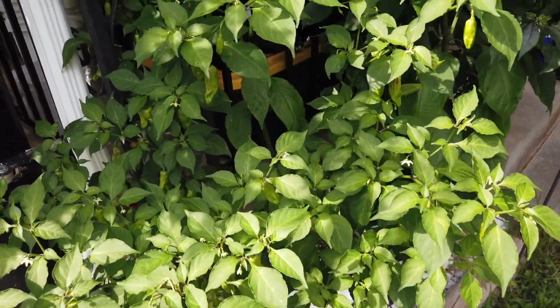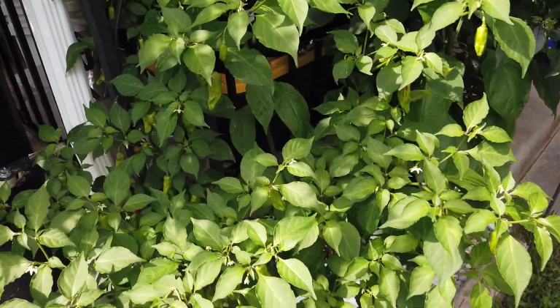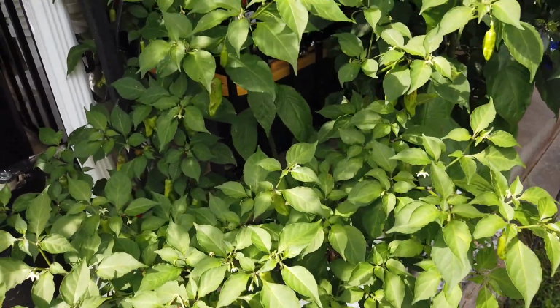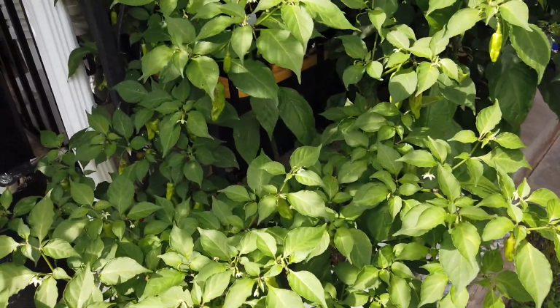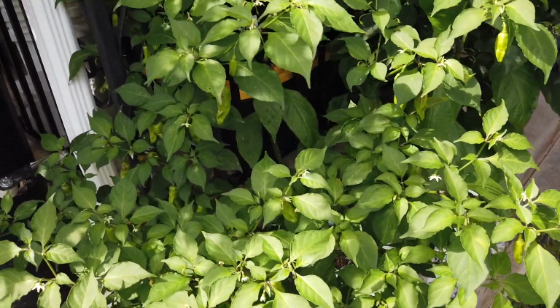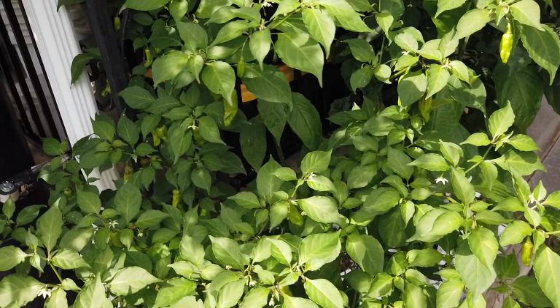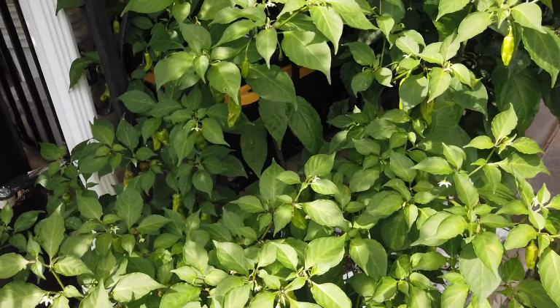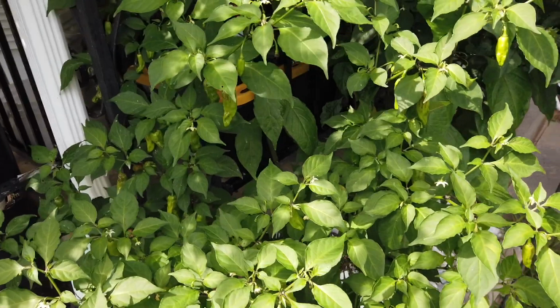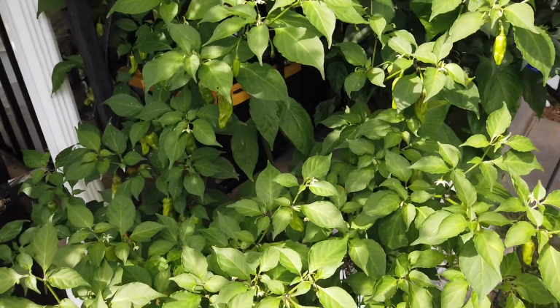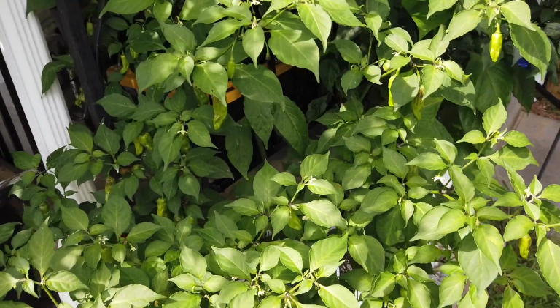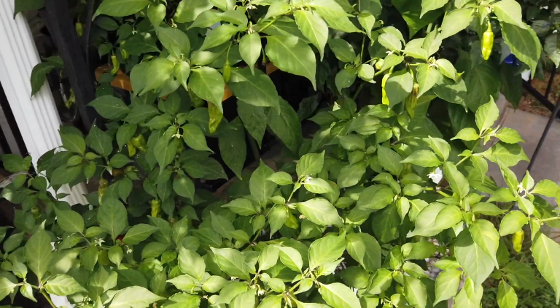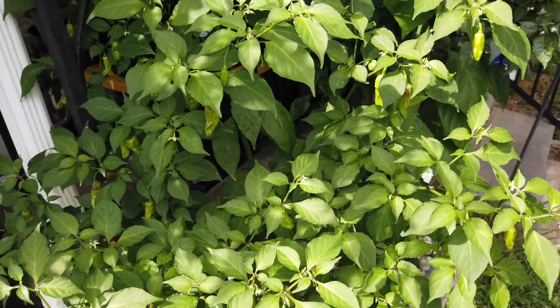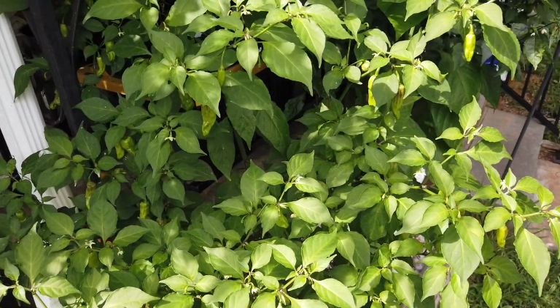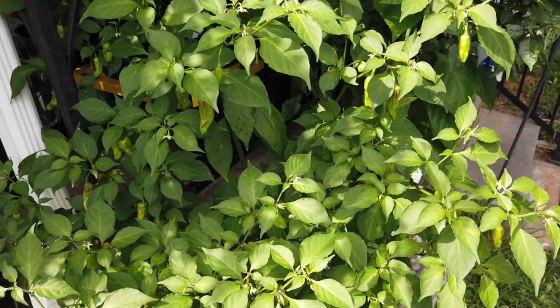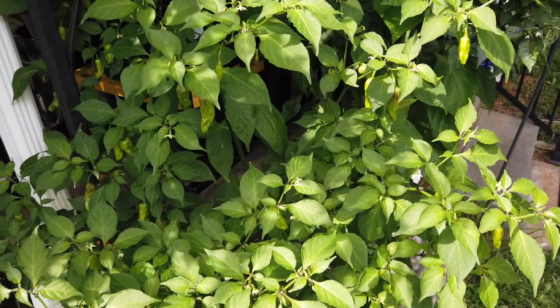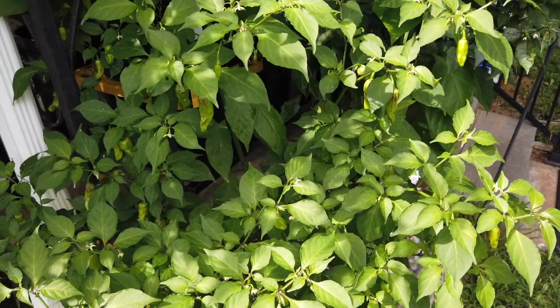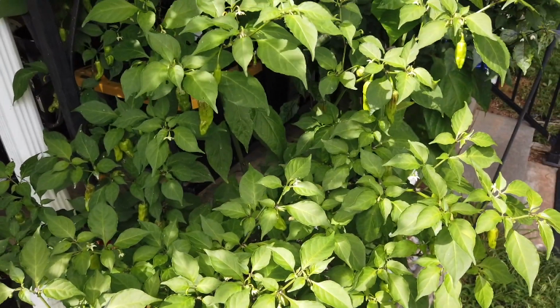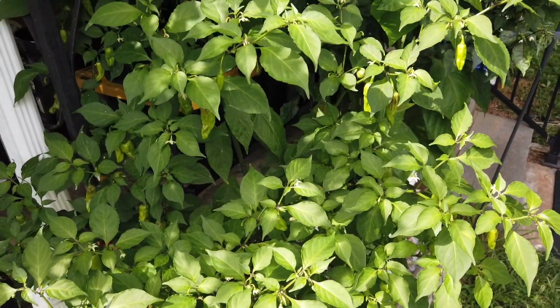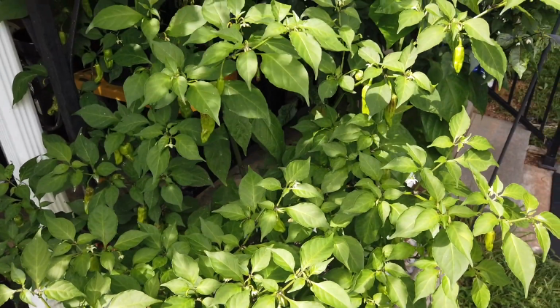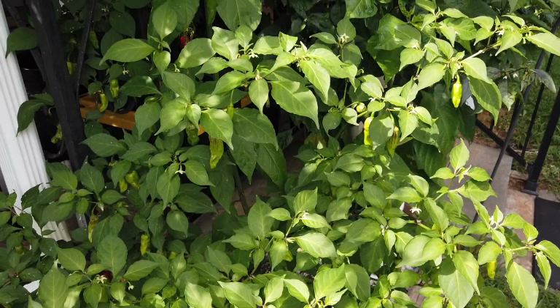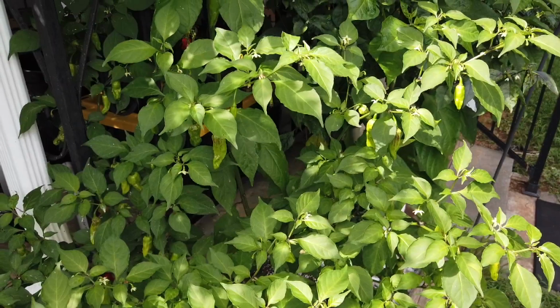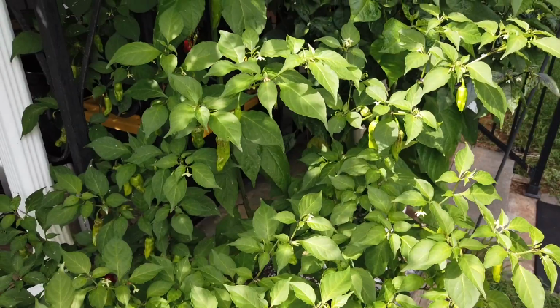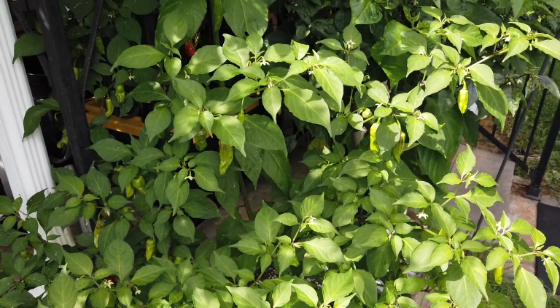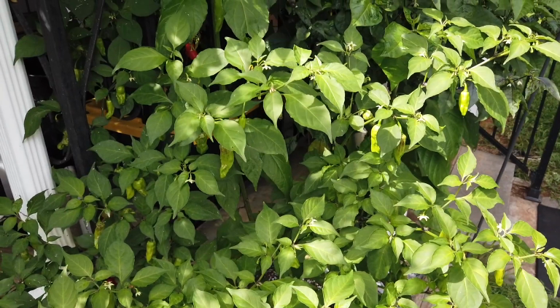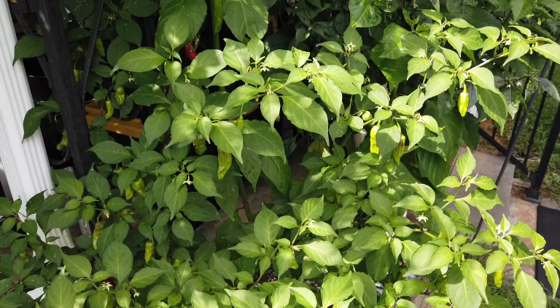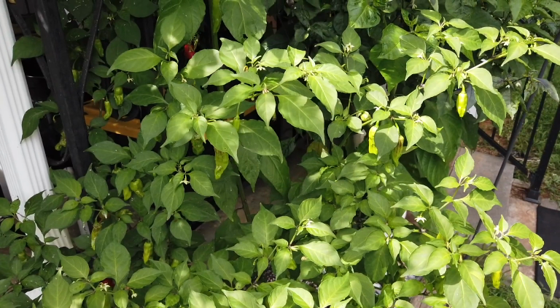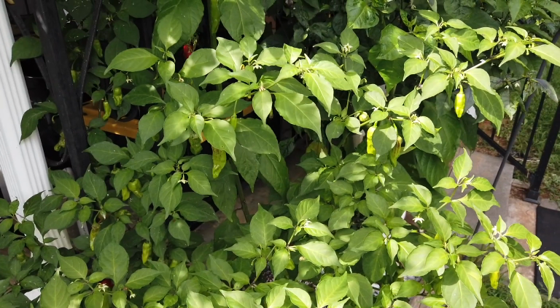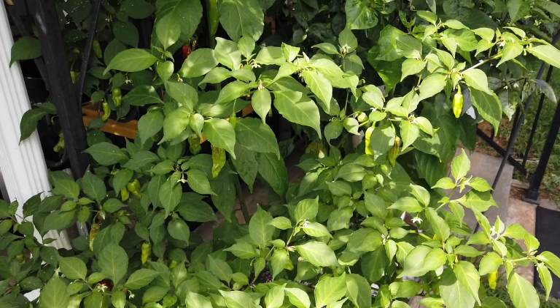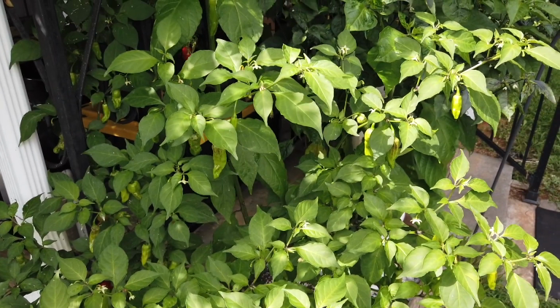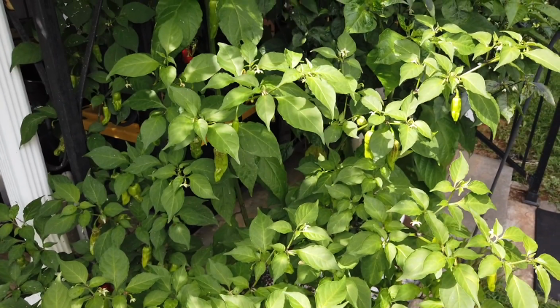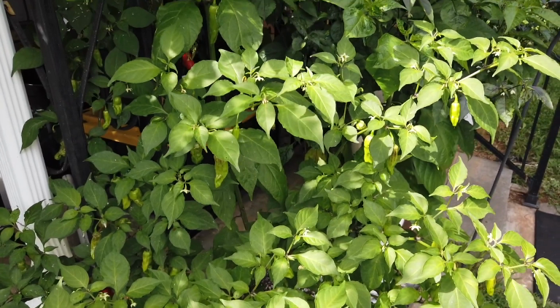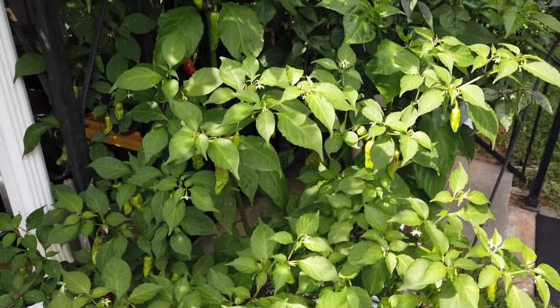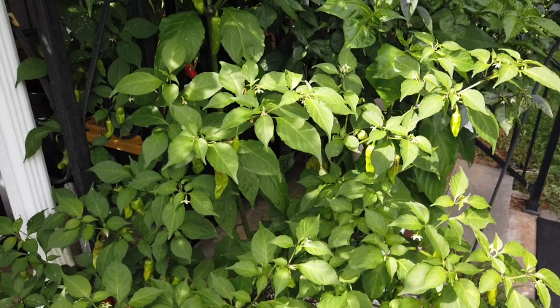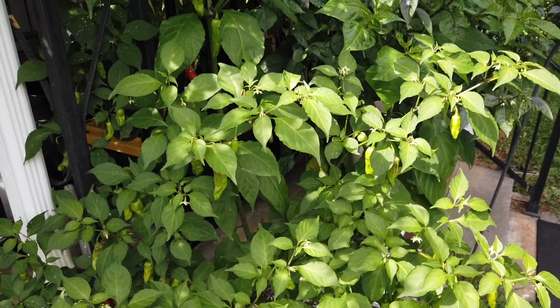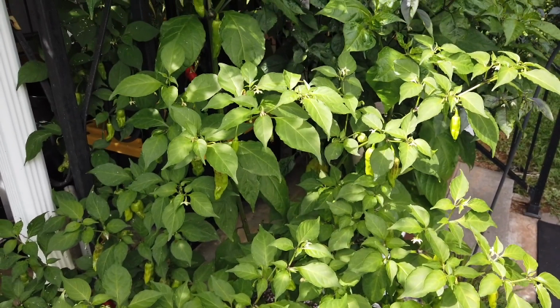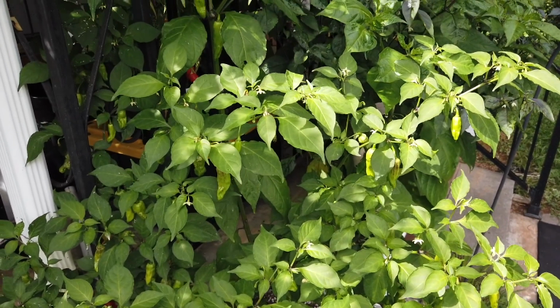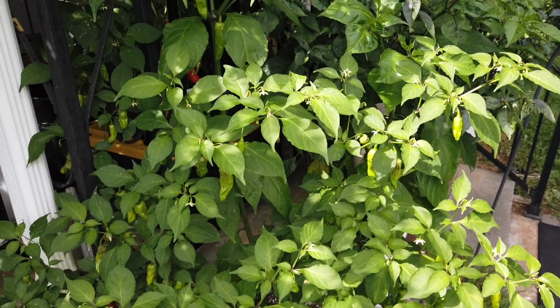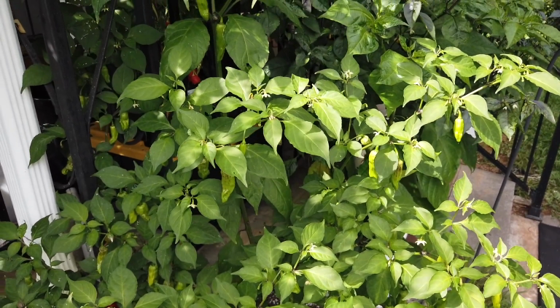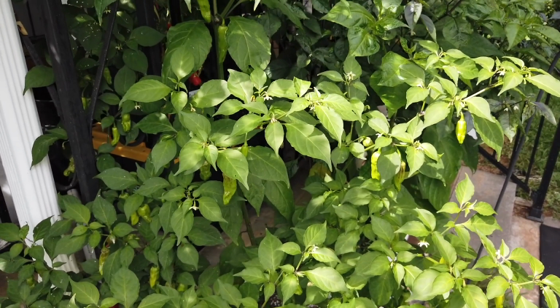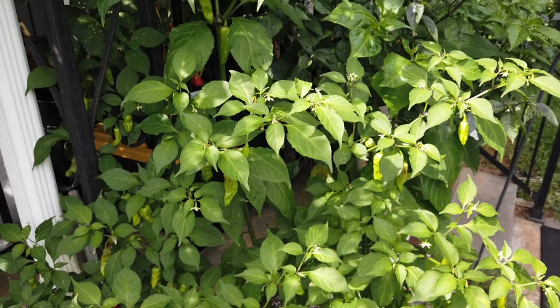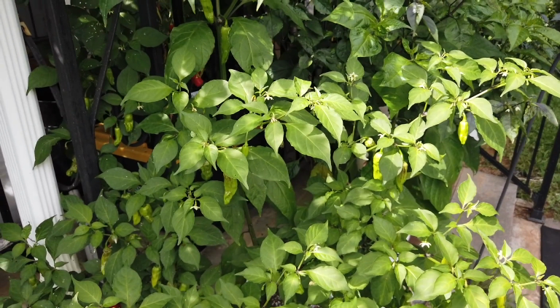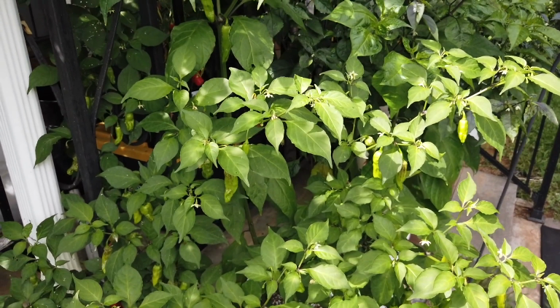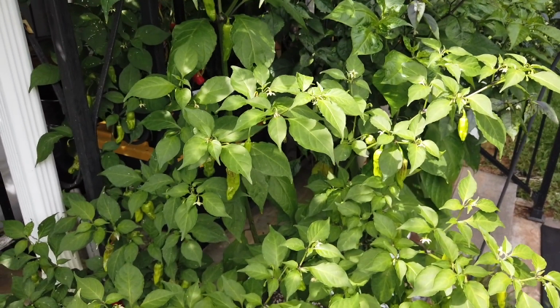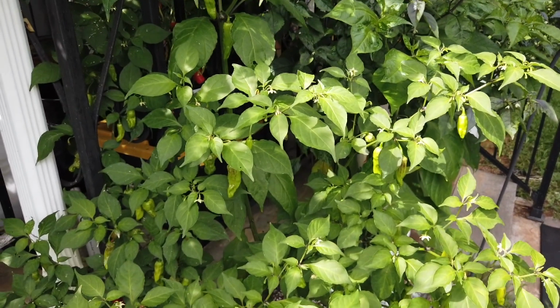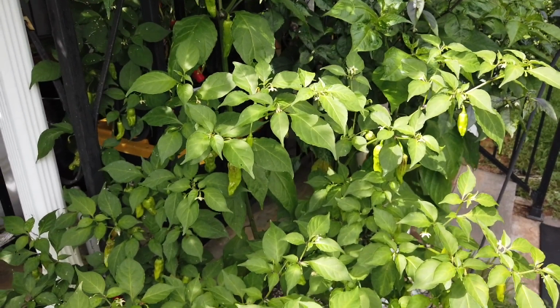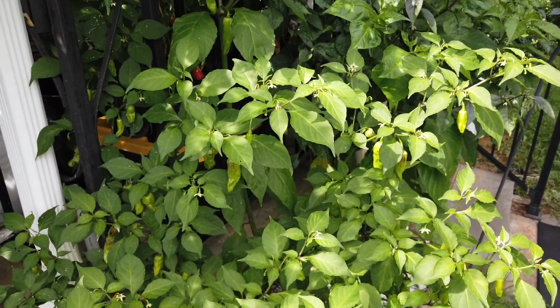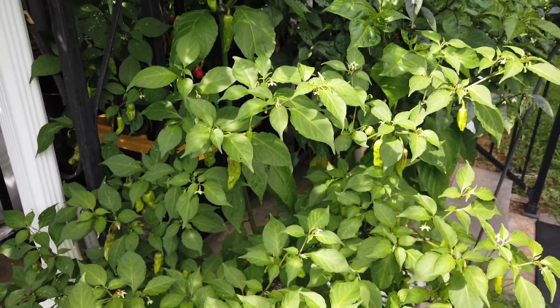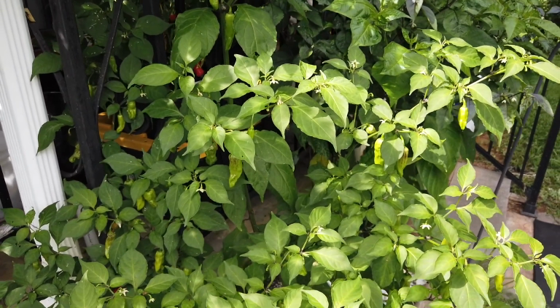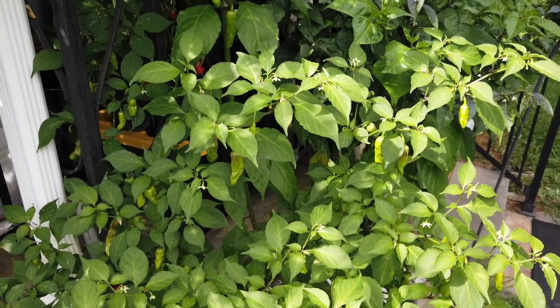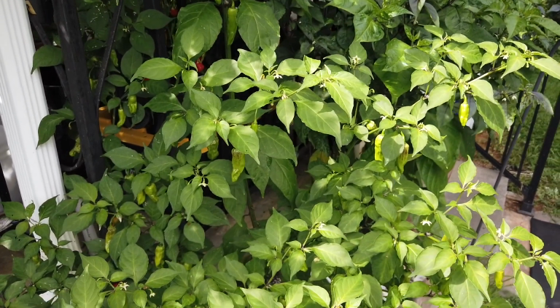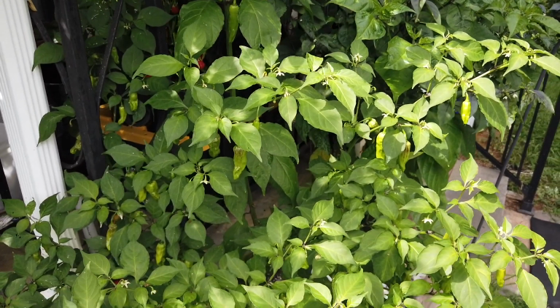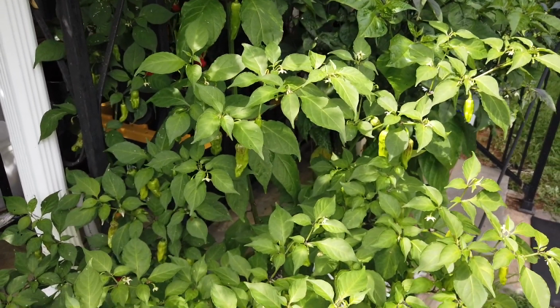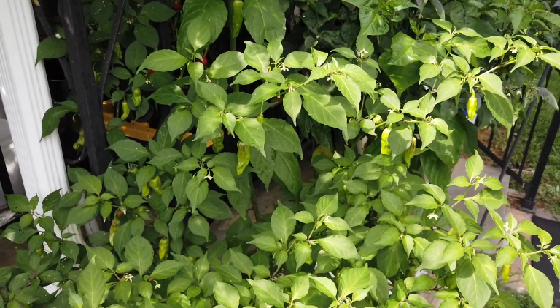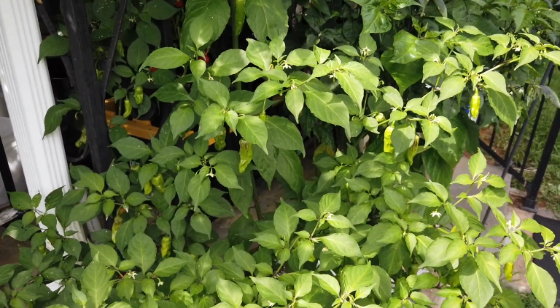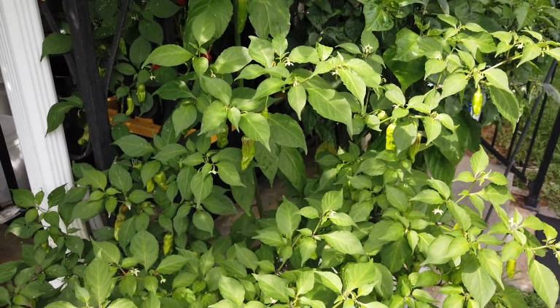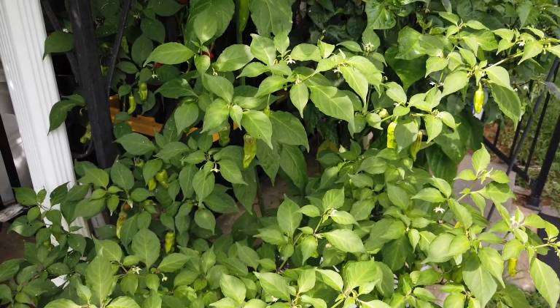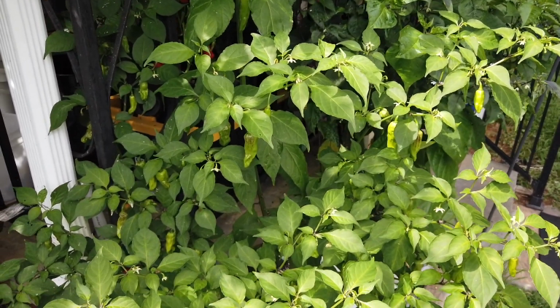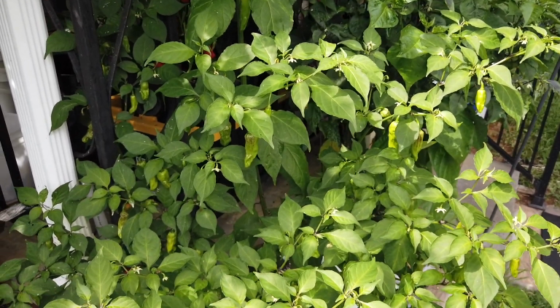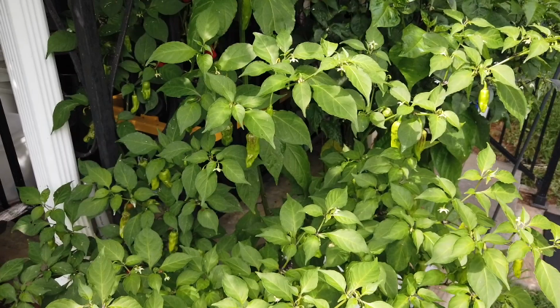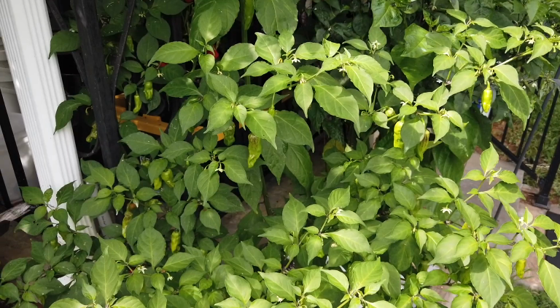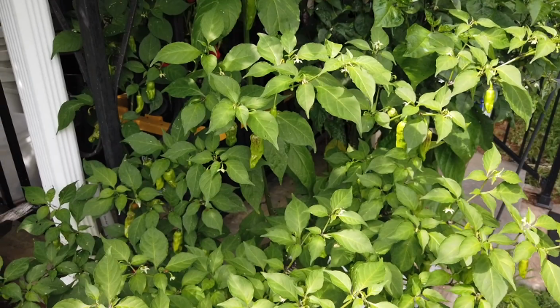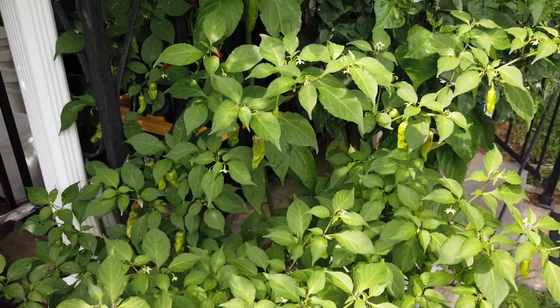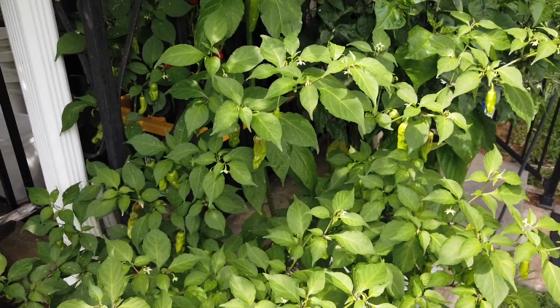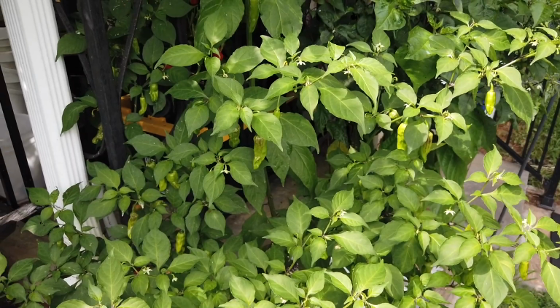Alright, so that's my grow update for this week. I'll show you the main drip plants next week. I hope you liked that — thank you very much for watching, please like, comment, and subscribe.